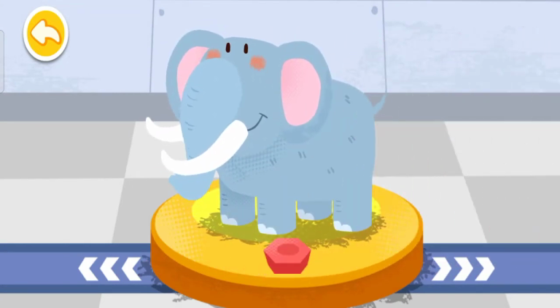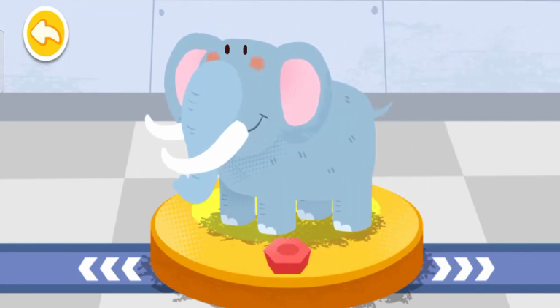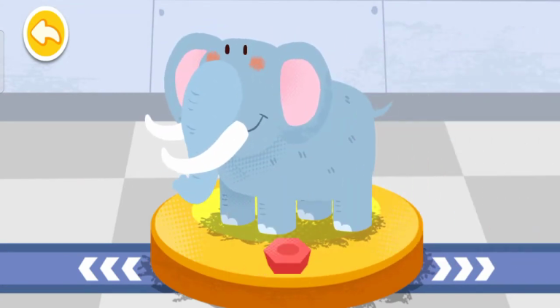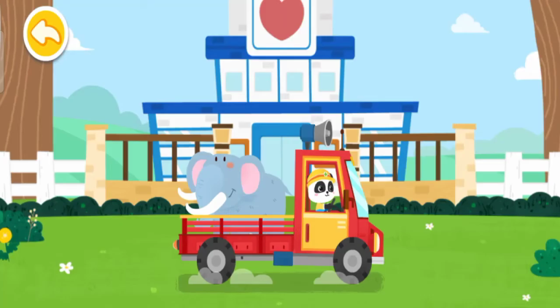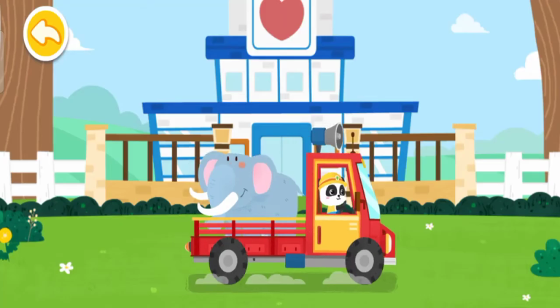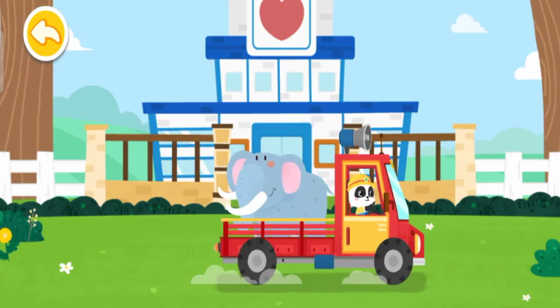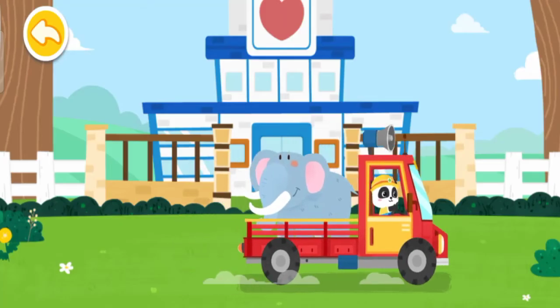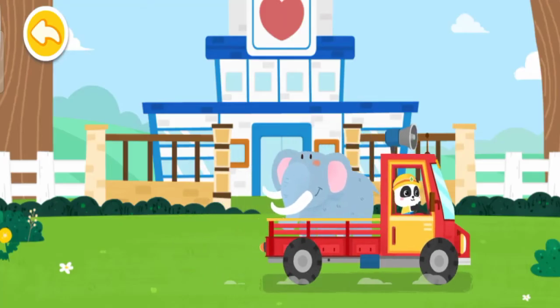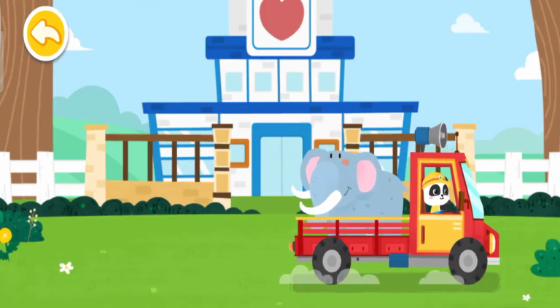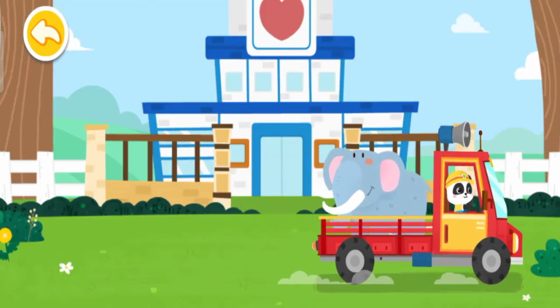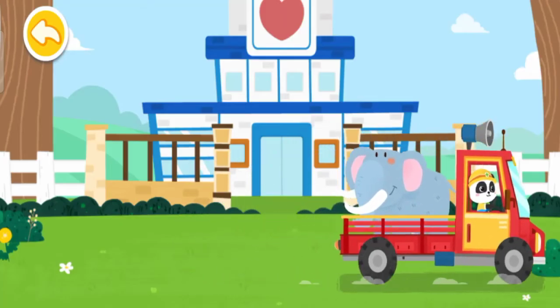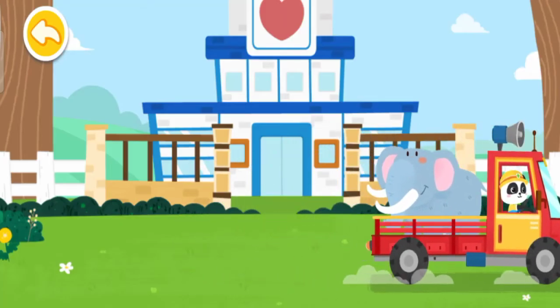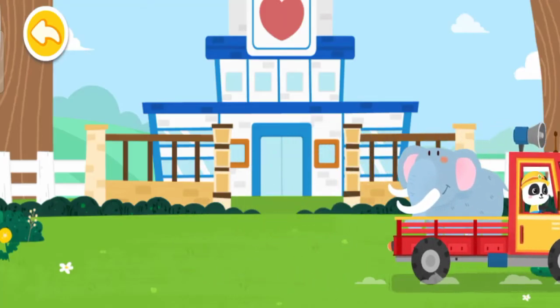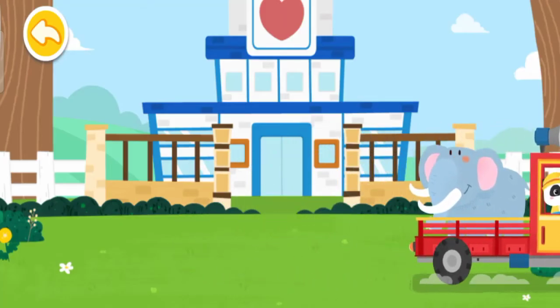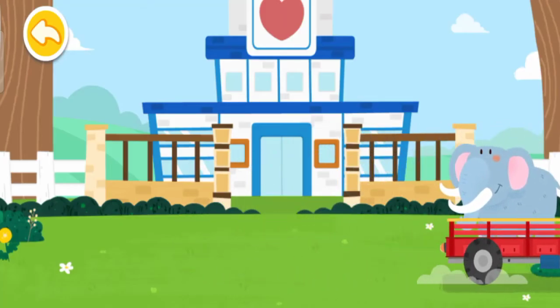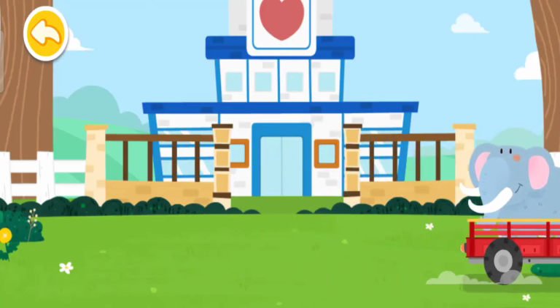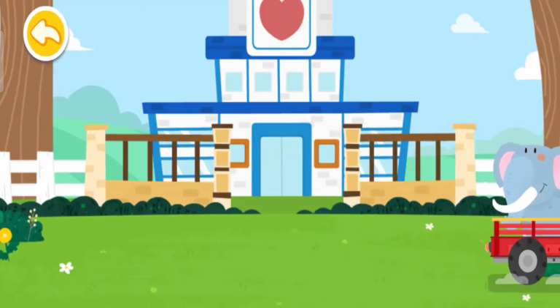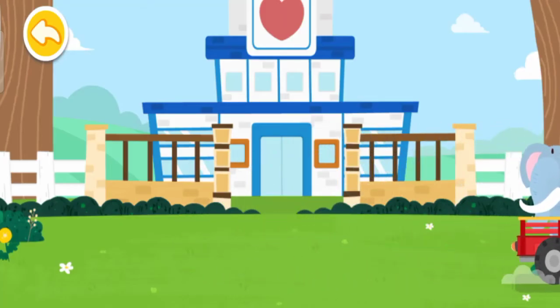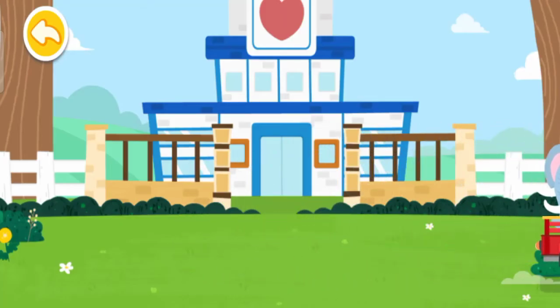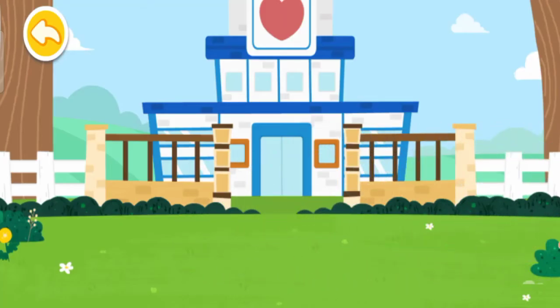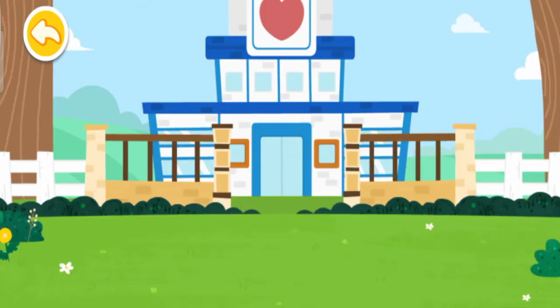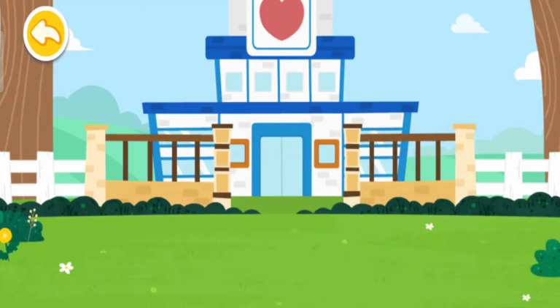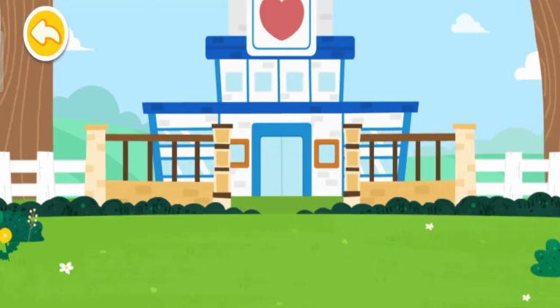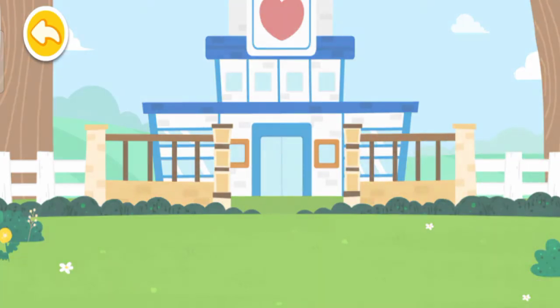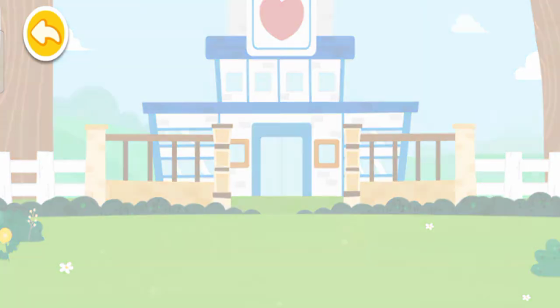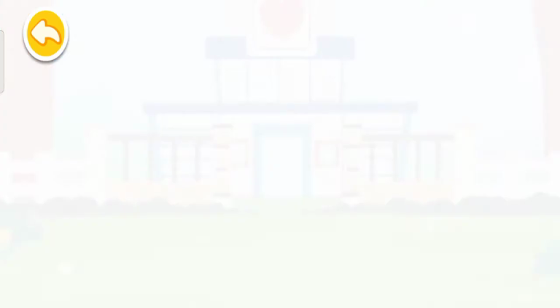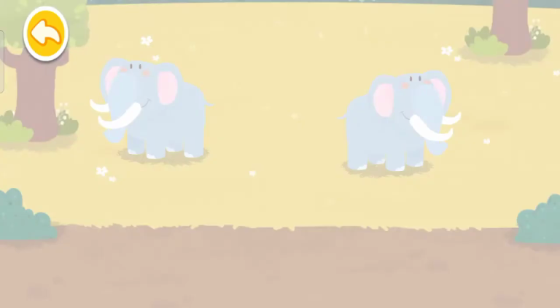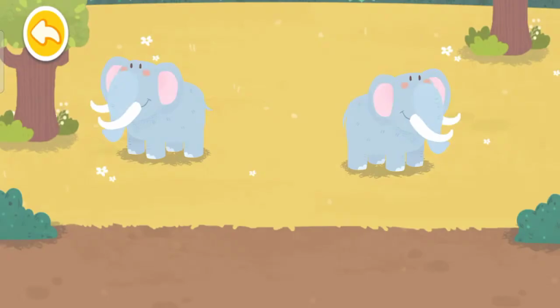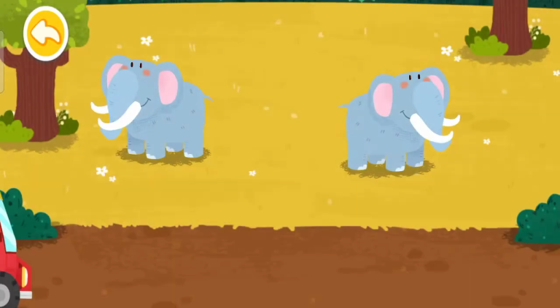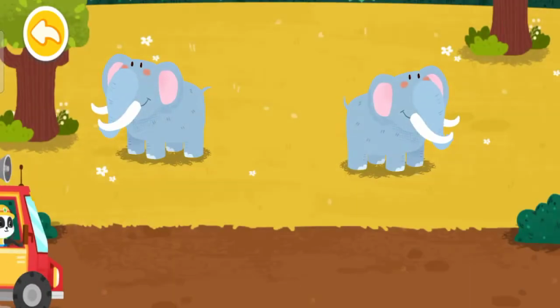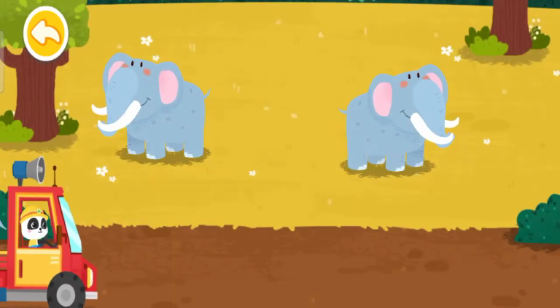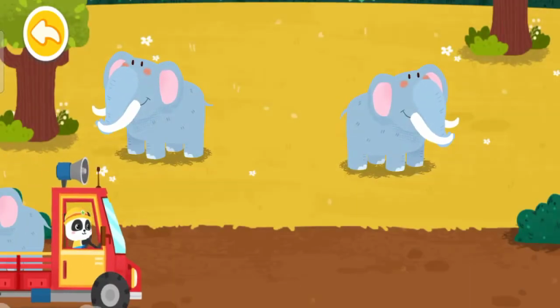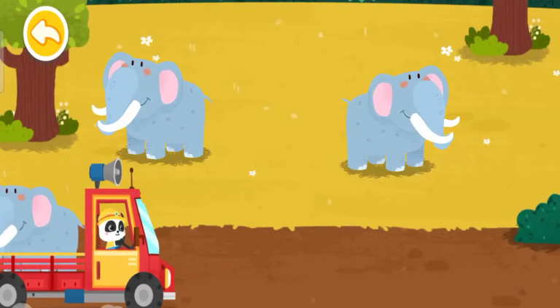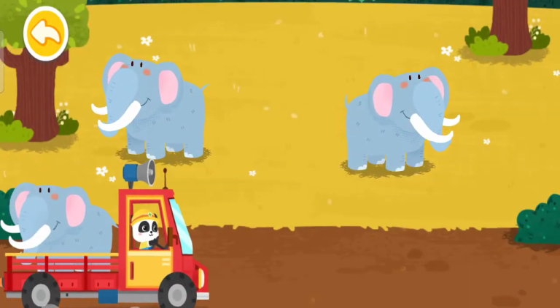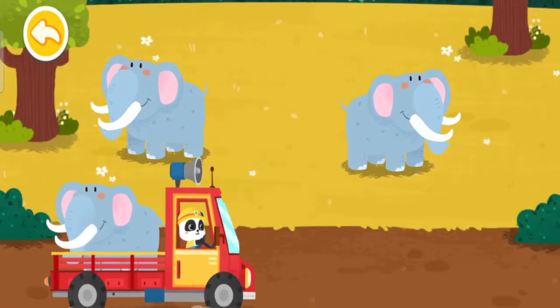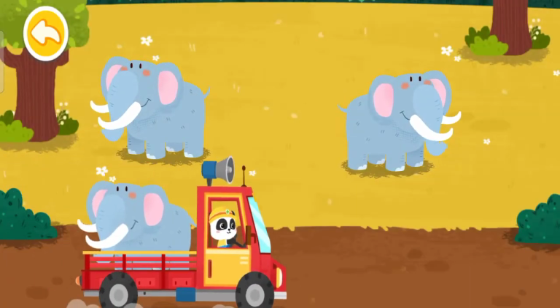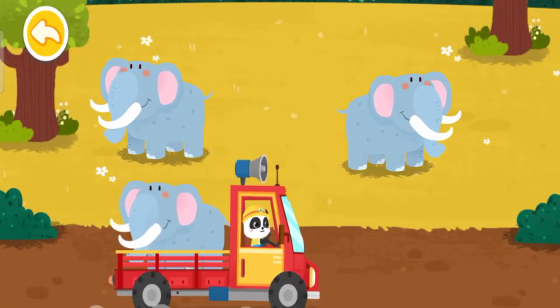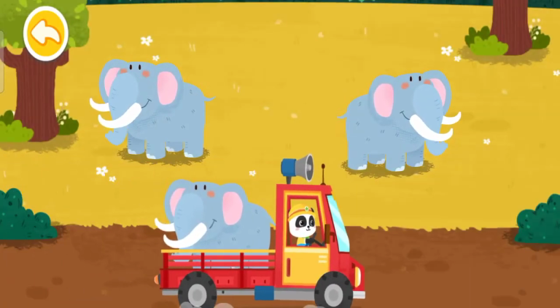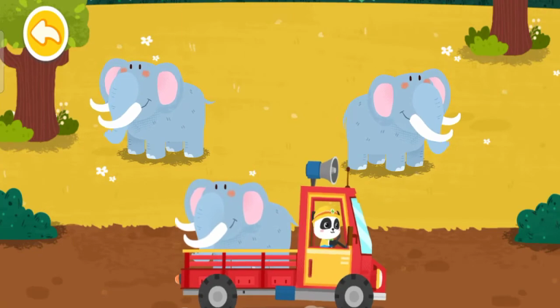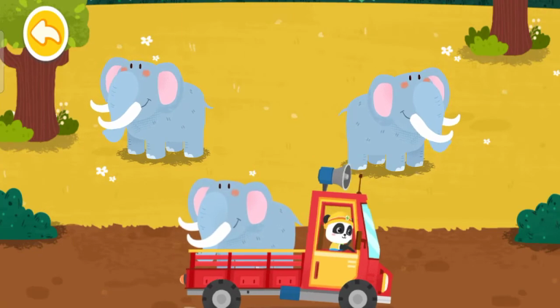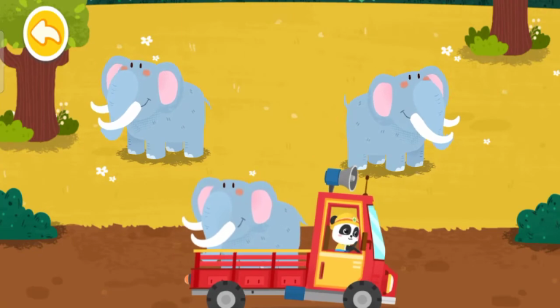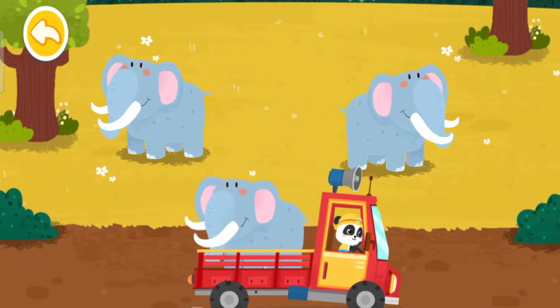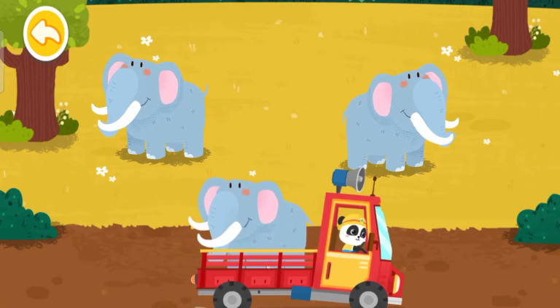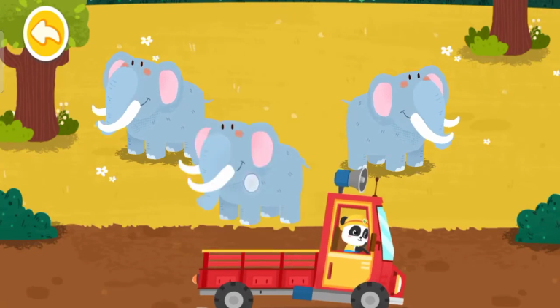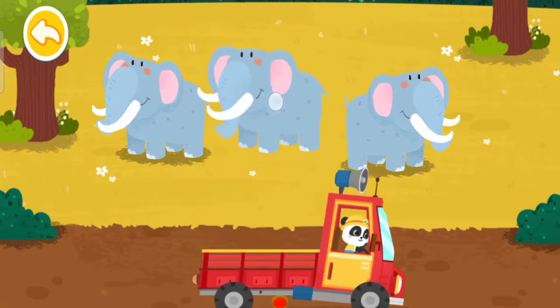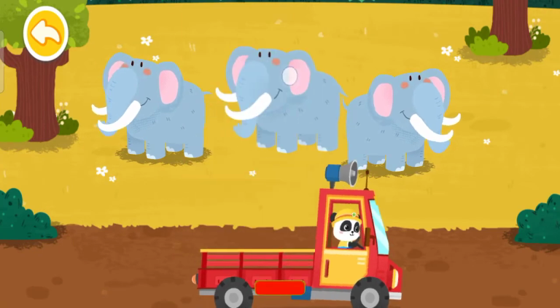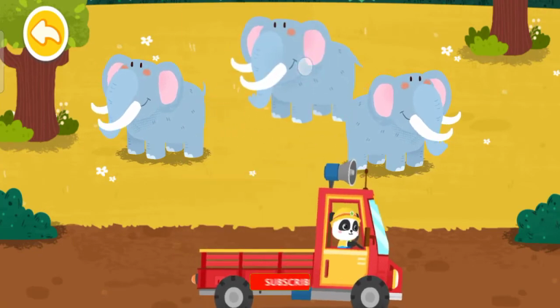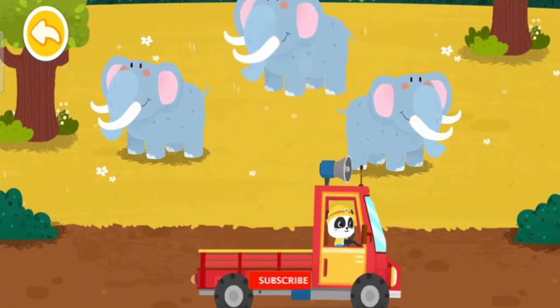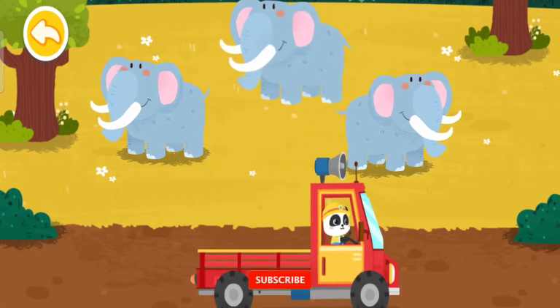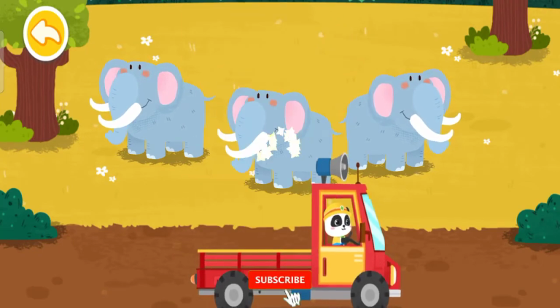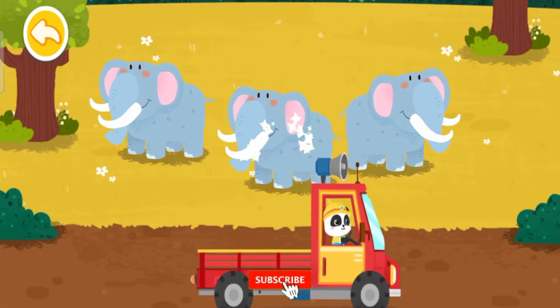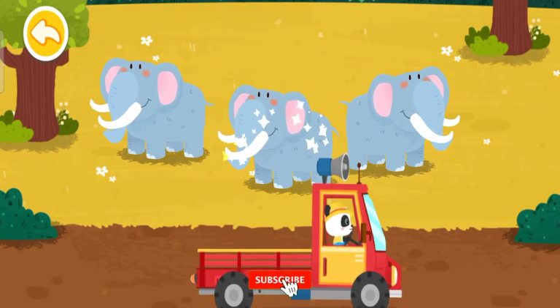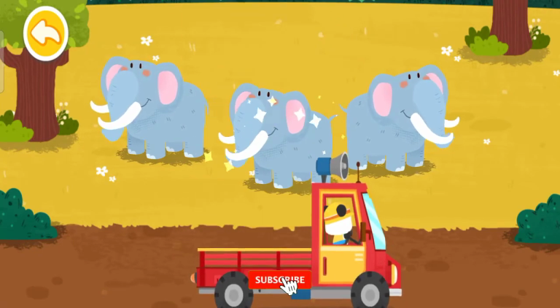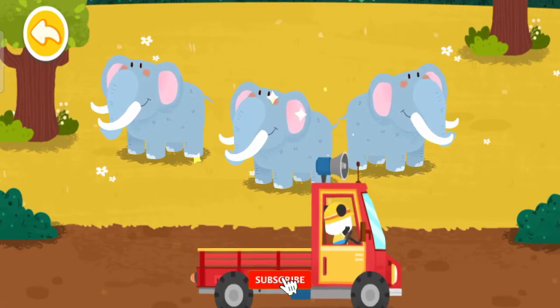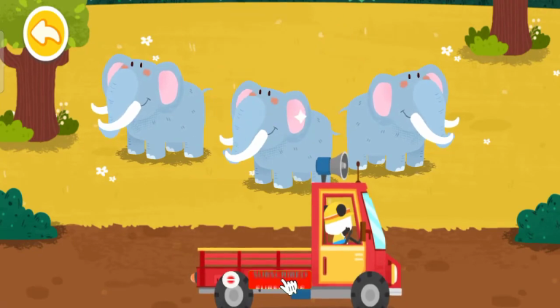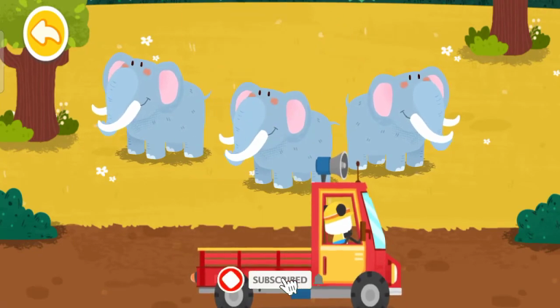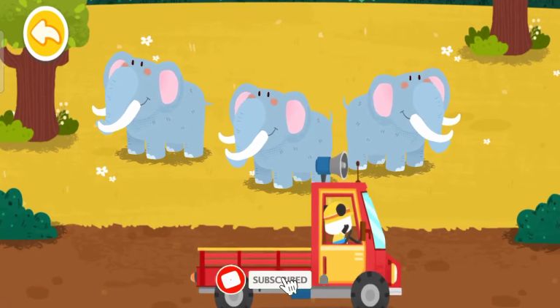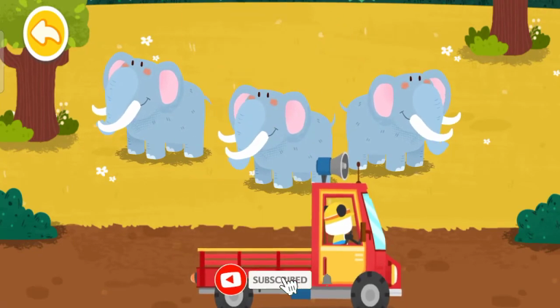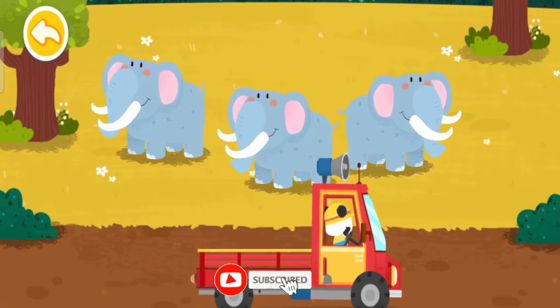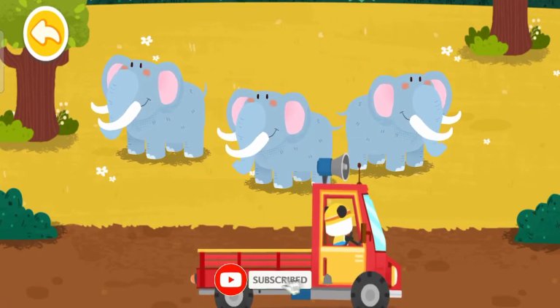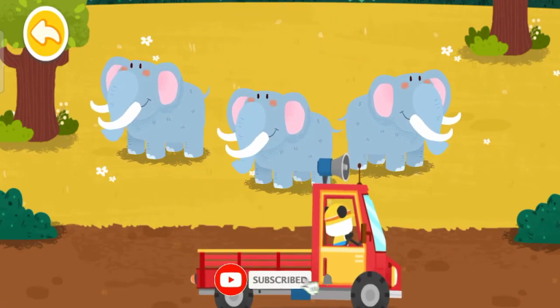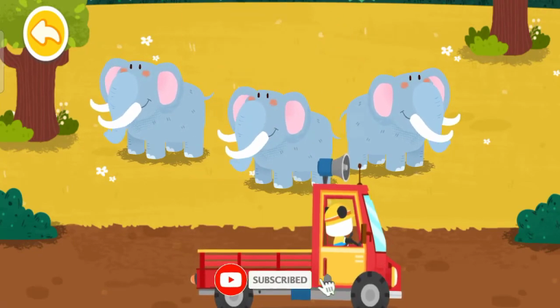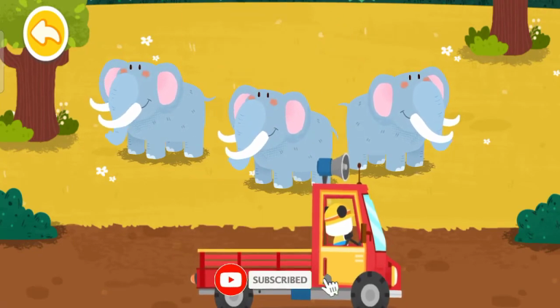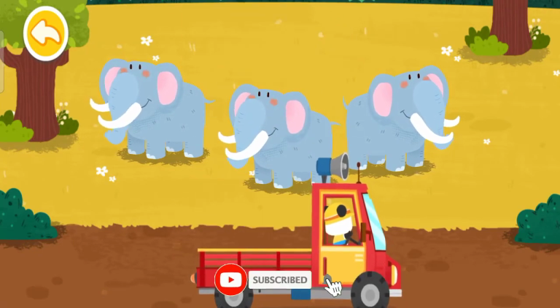Let's take it home. The elephant lives on the grassland. Goodbye, elephant!